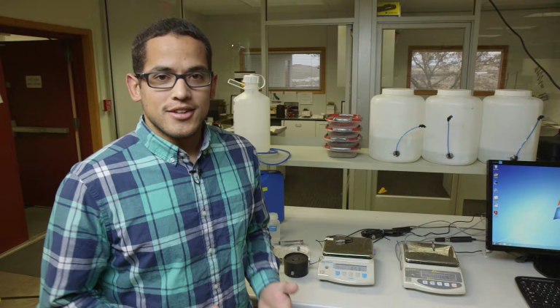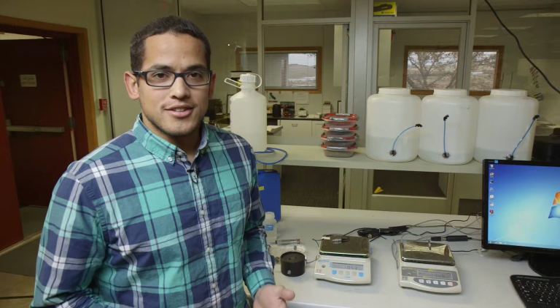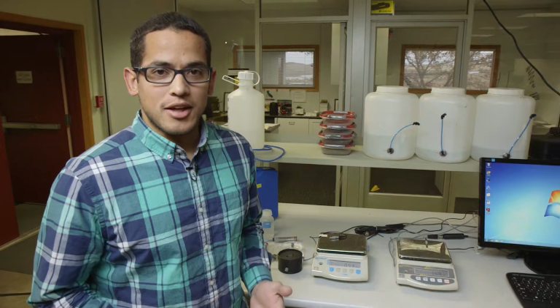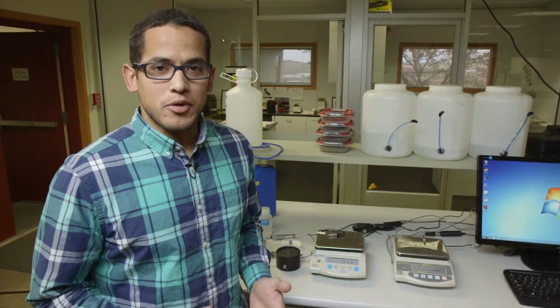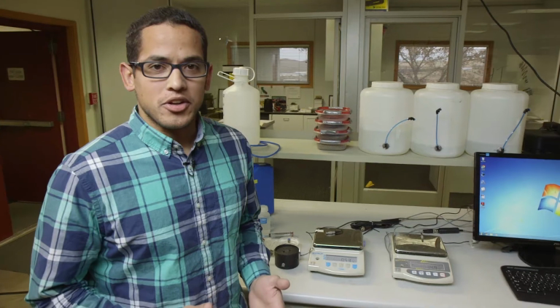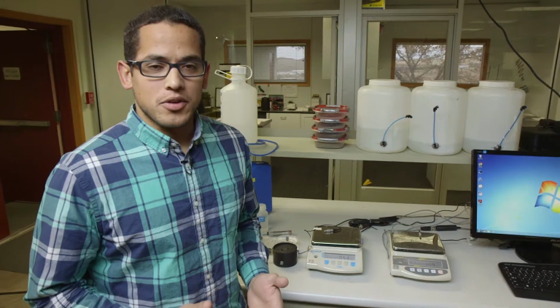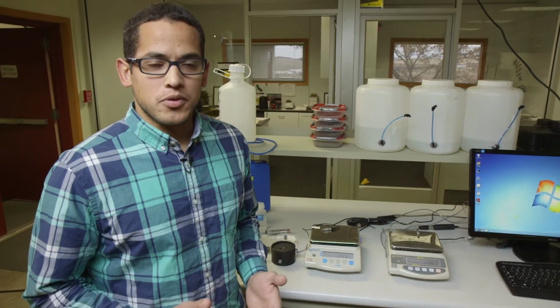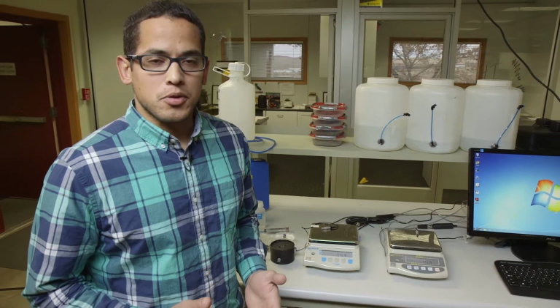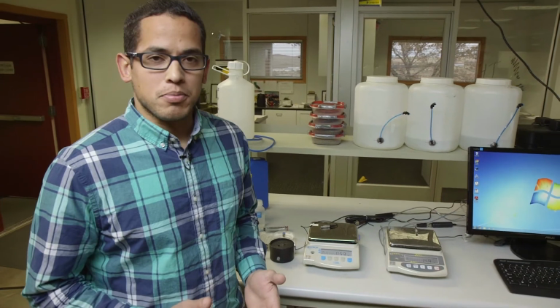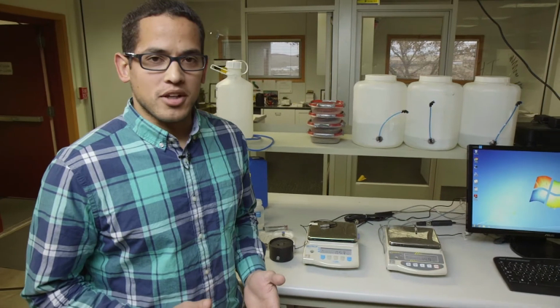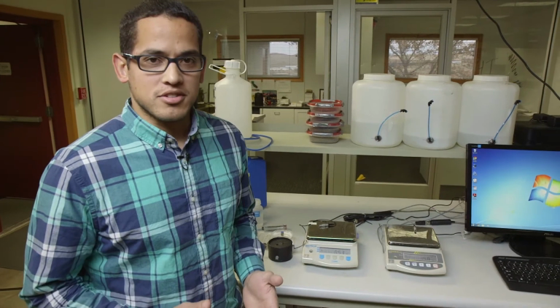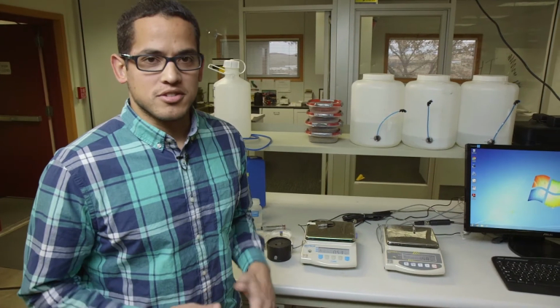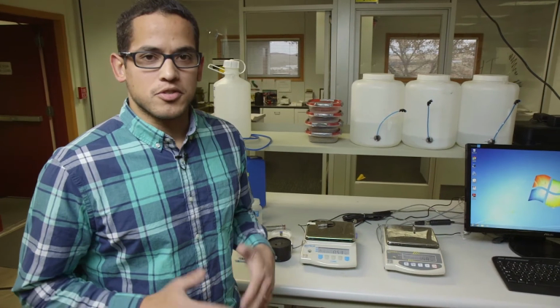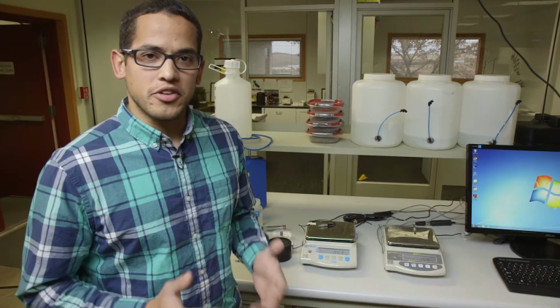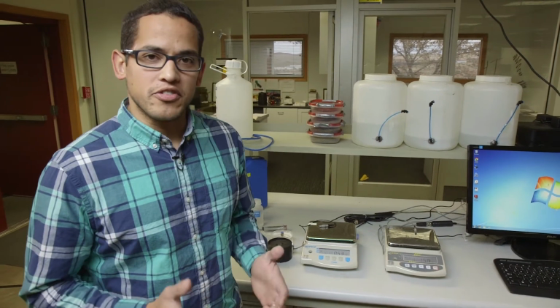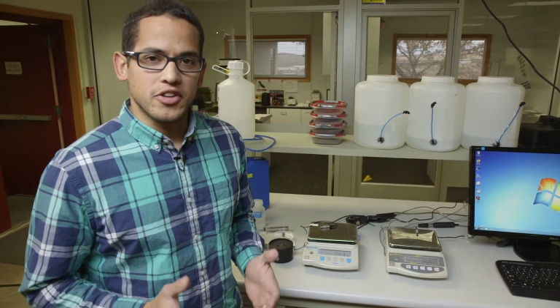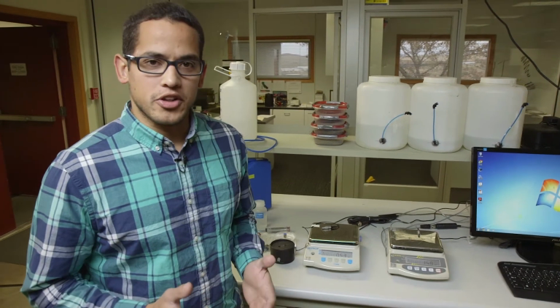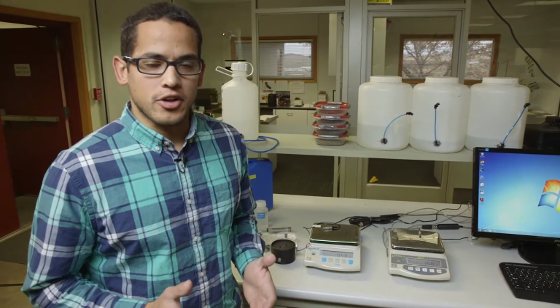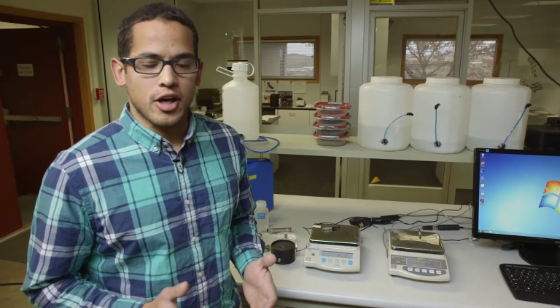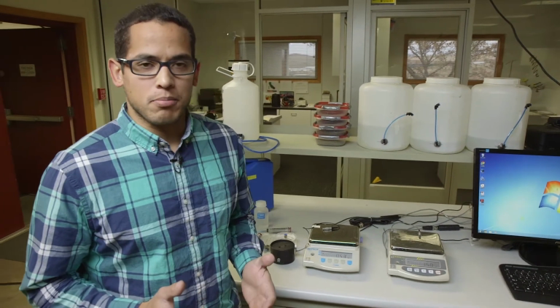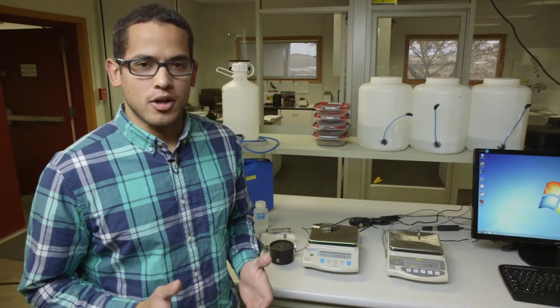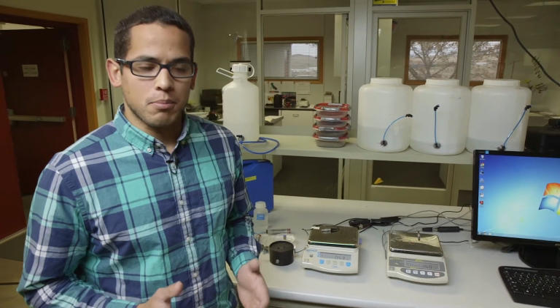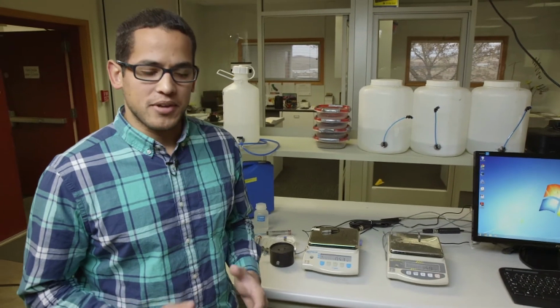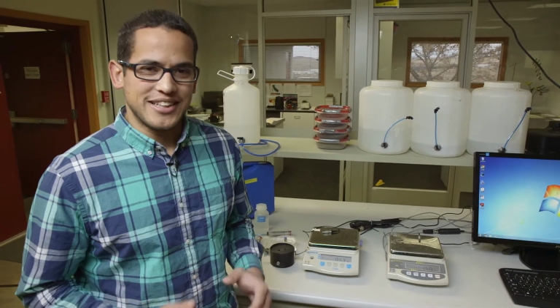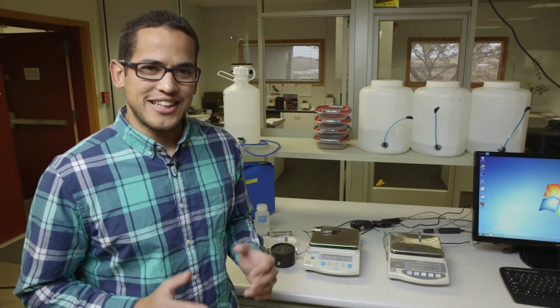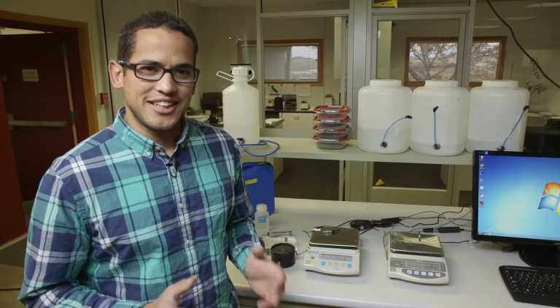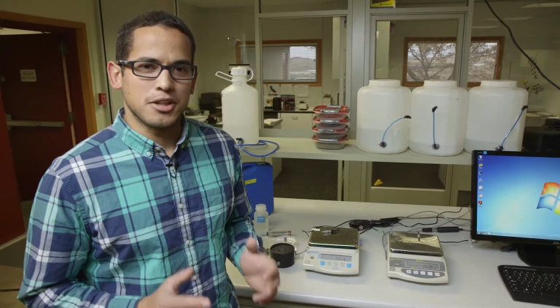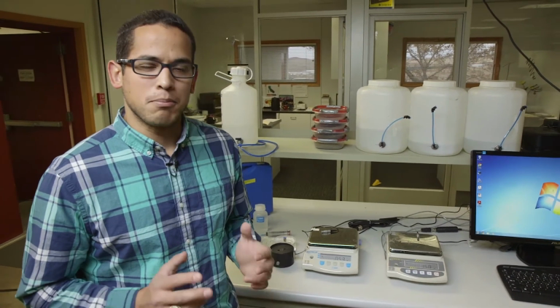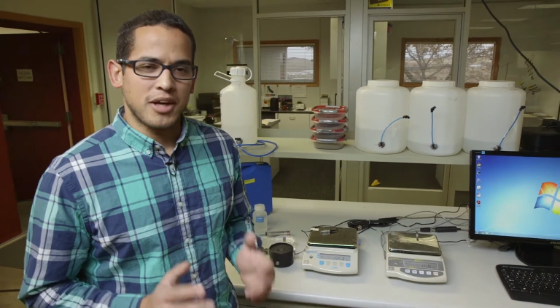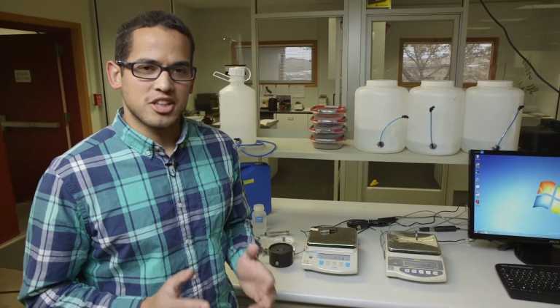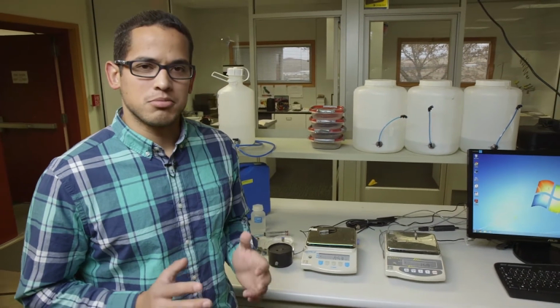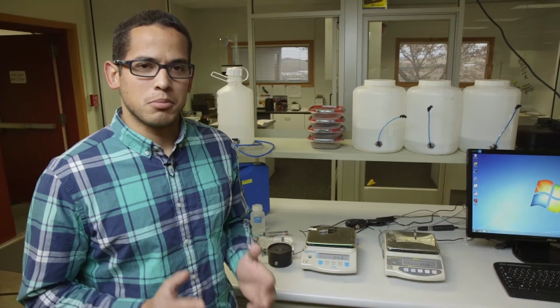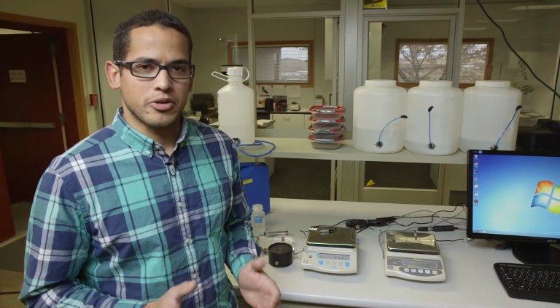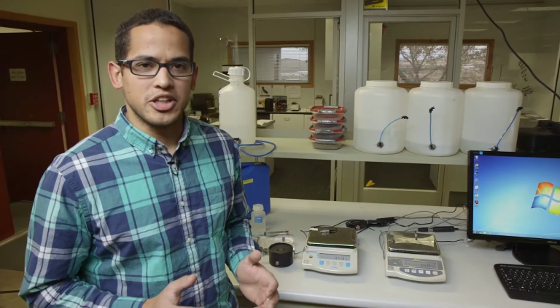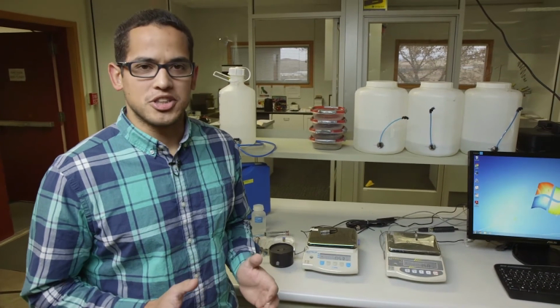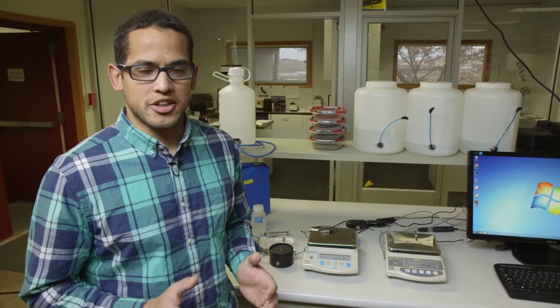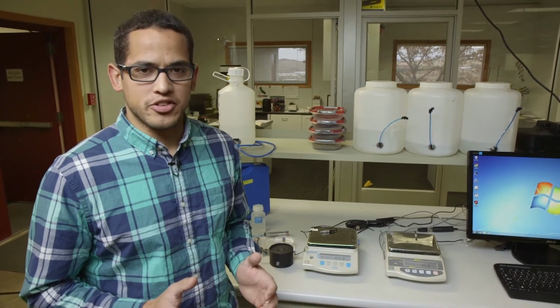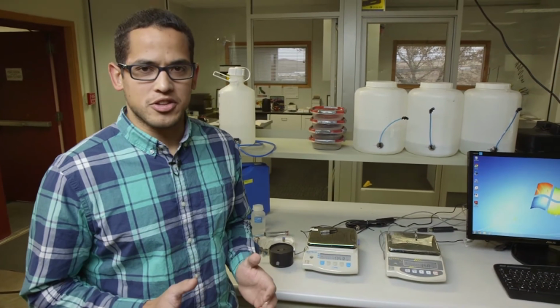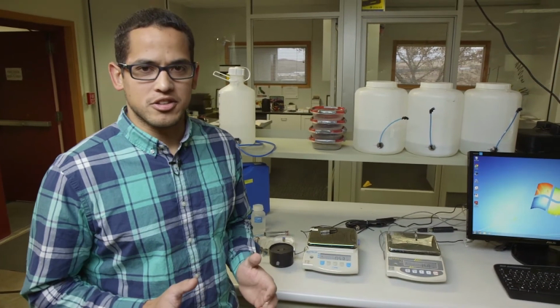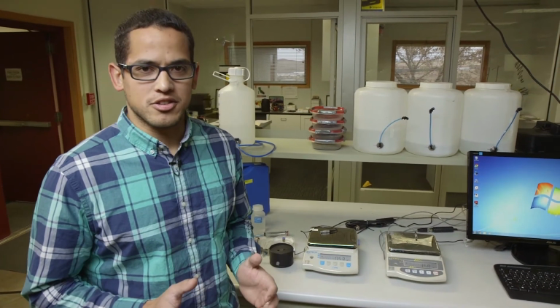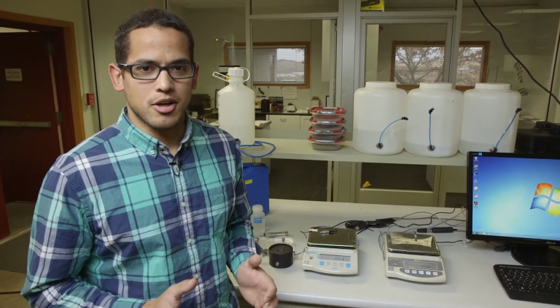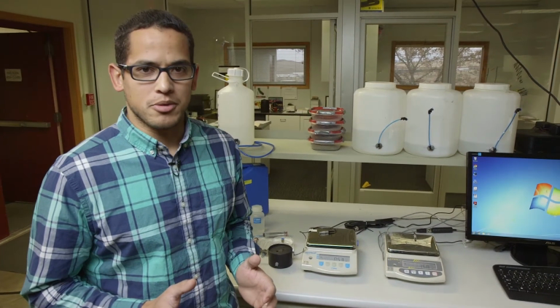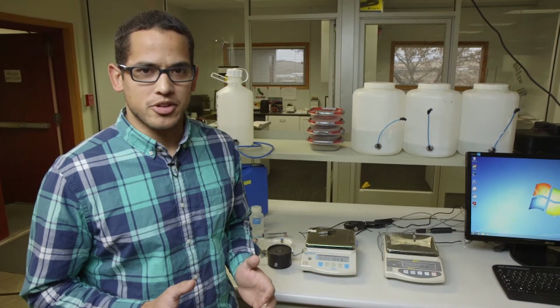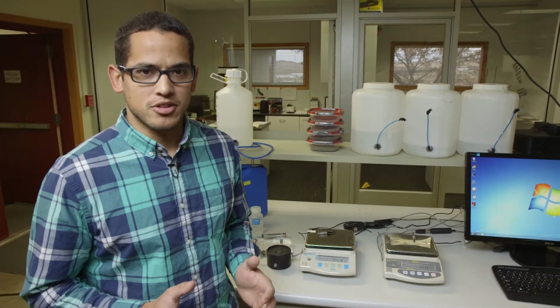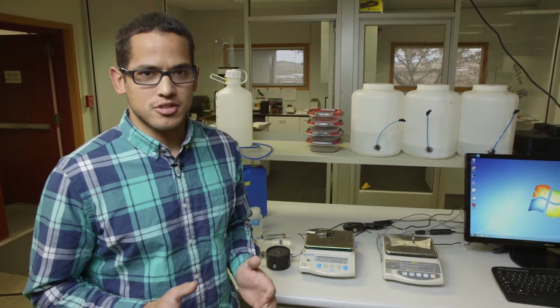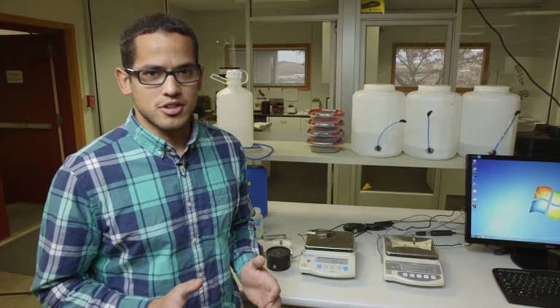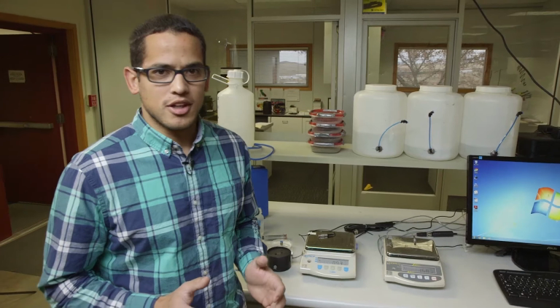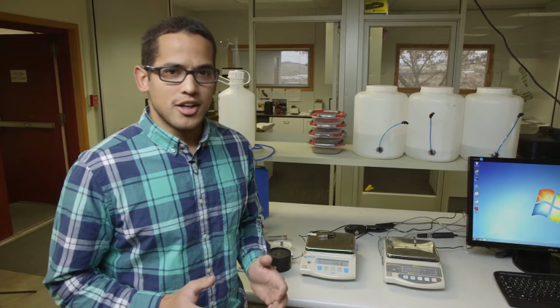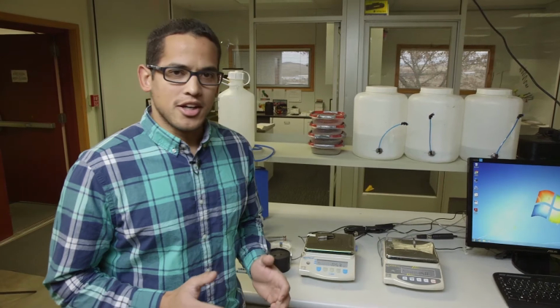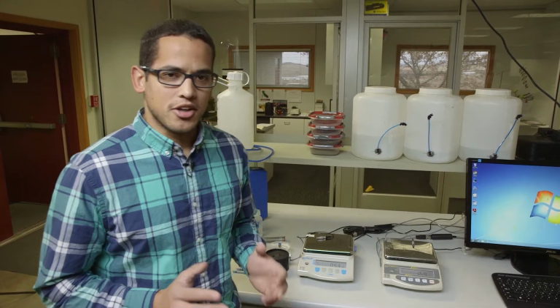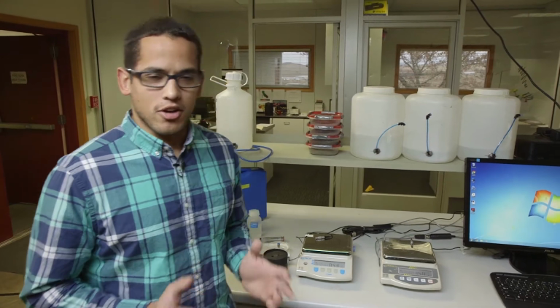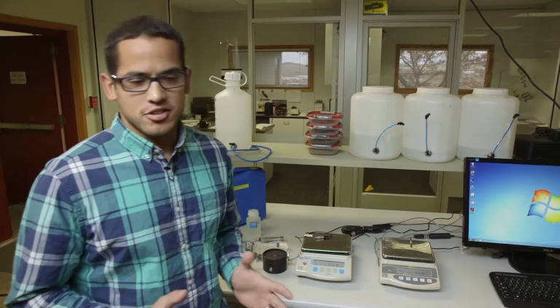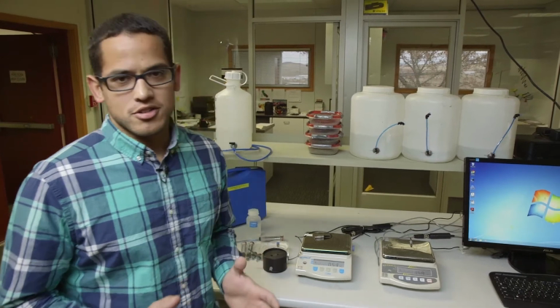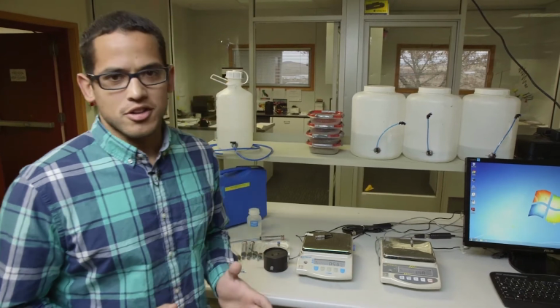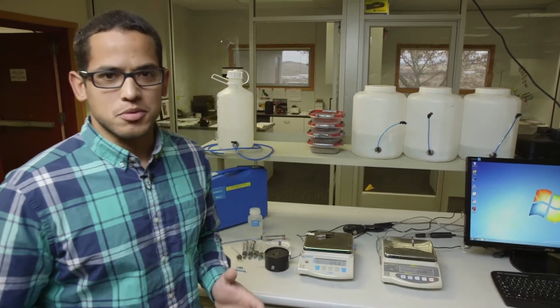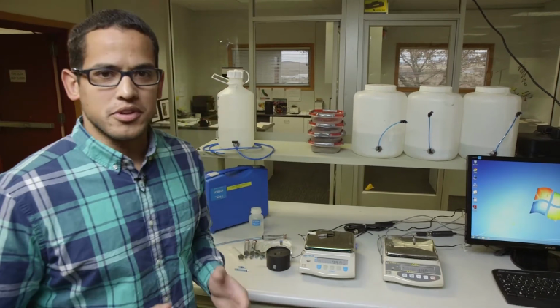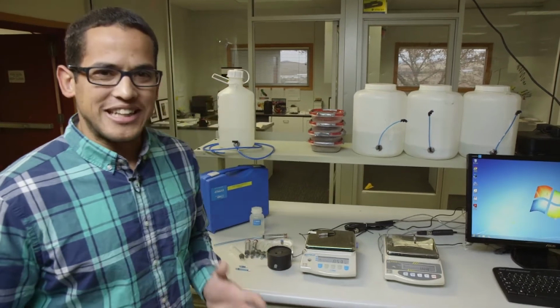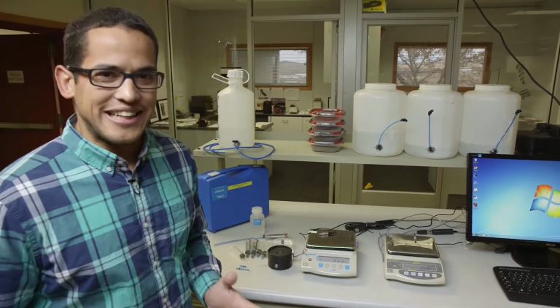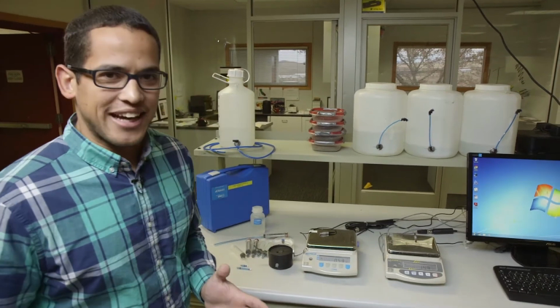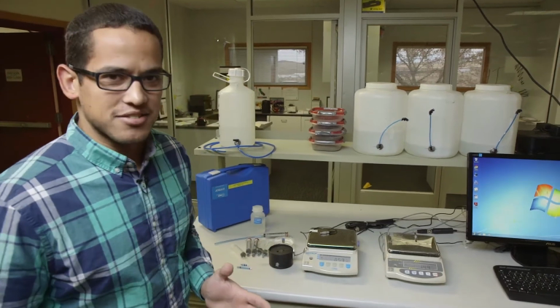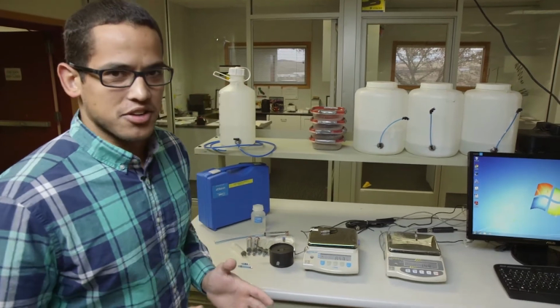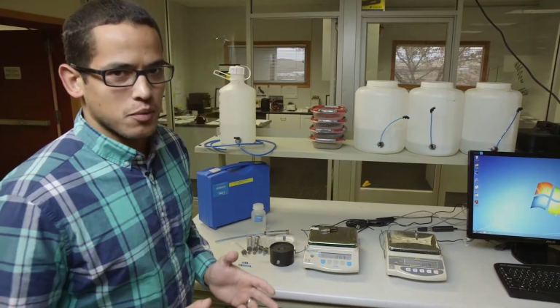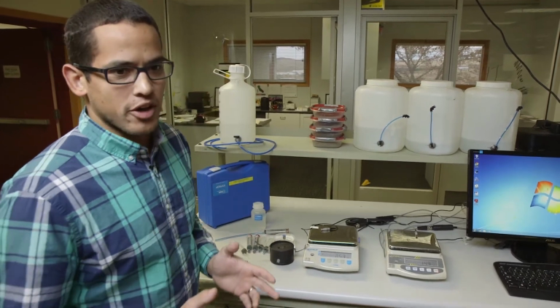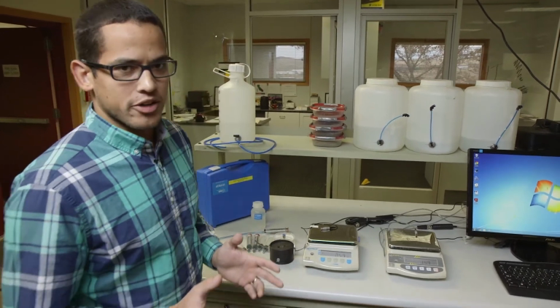Today we're going to go through the process of refilling your high prop and getting the maximum range out of your tensiometers, and it all starts with degassing the water.